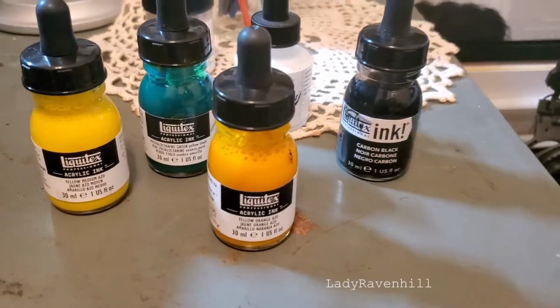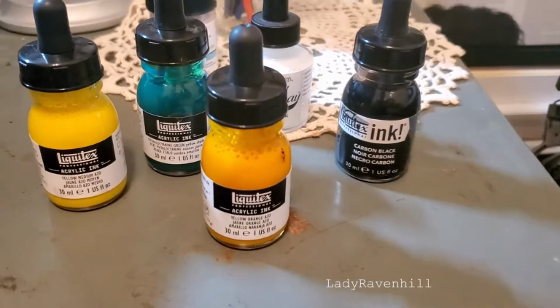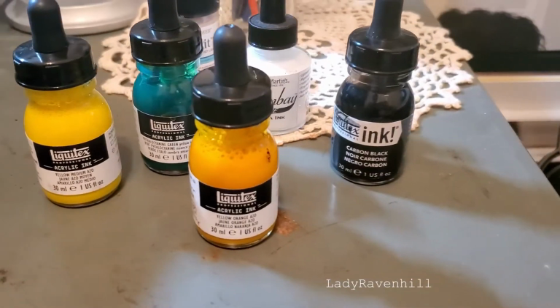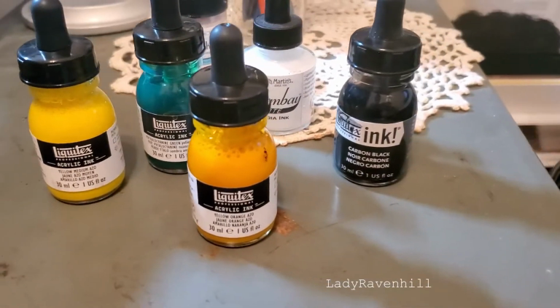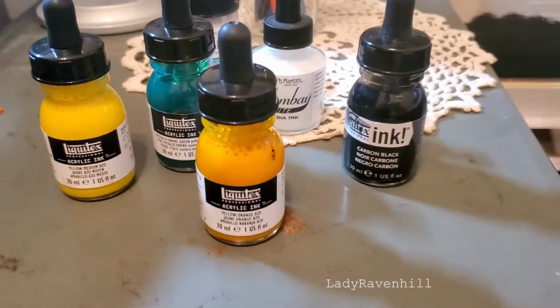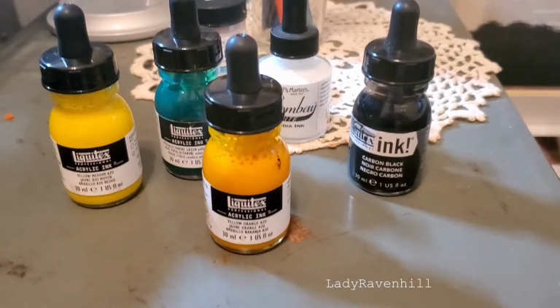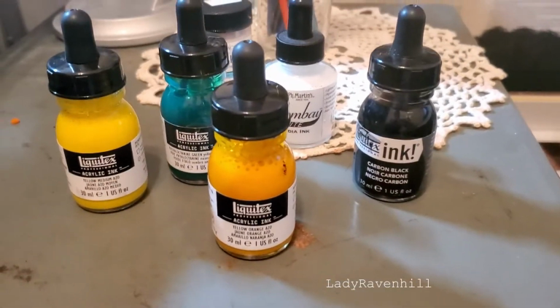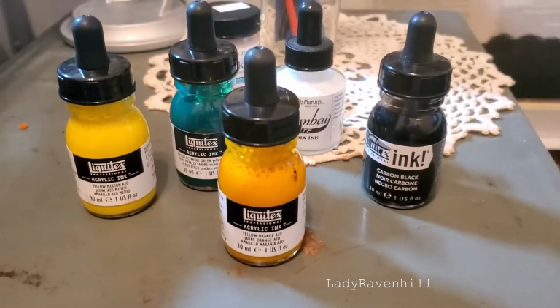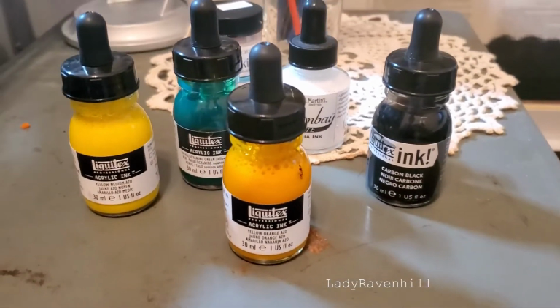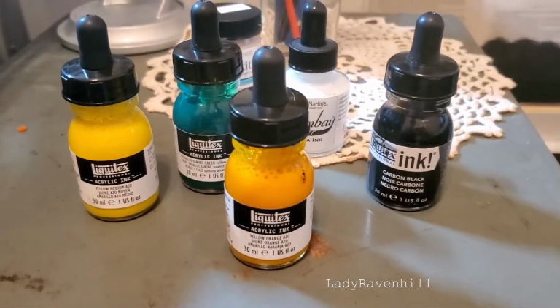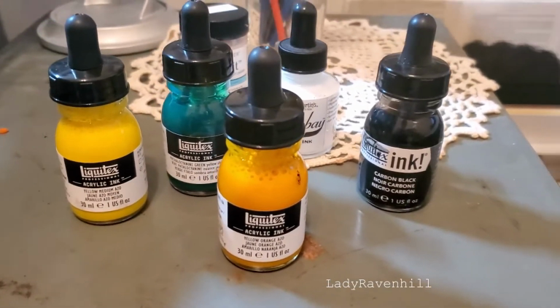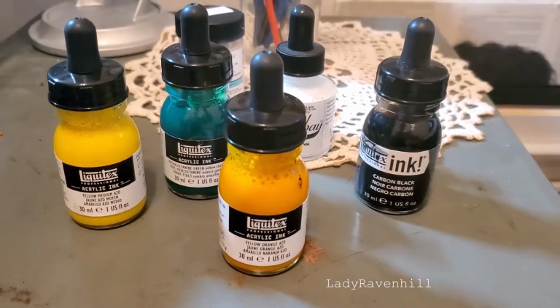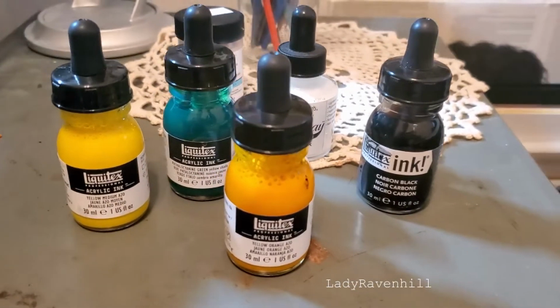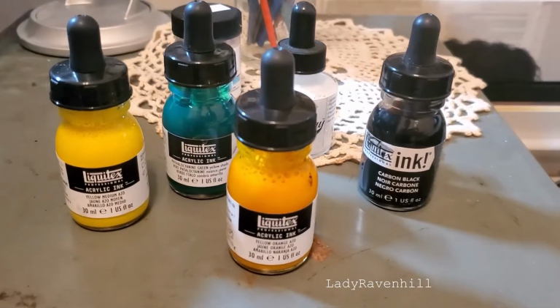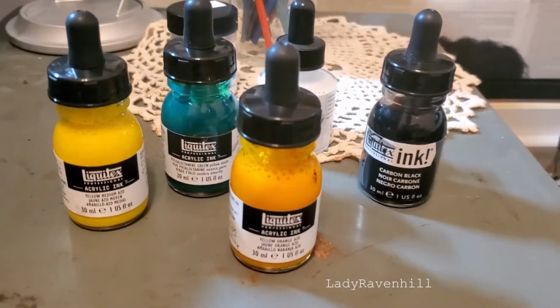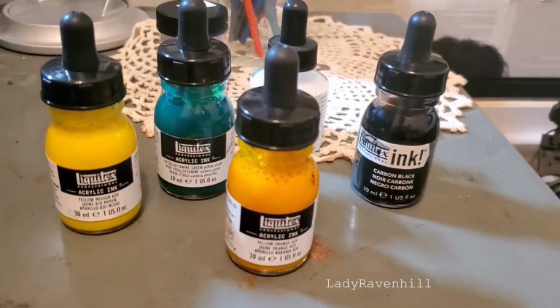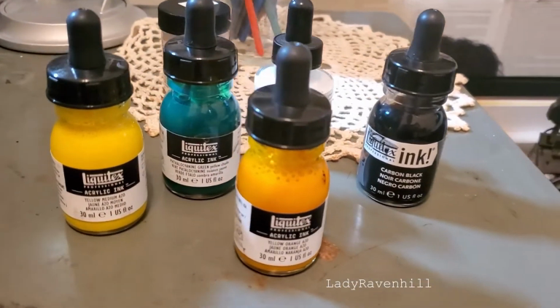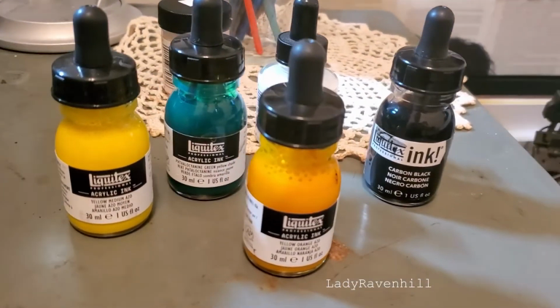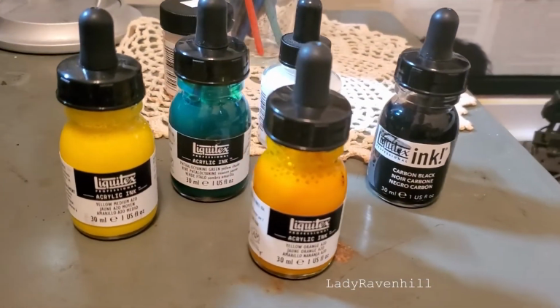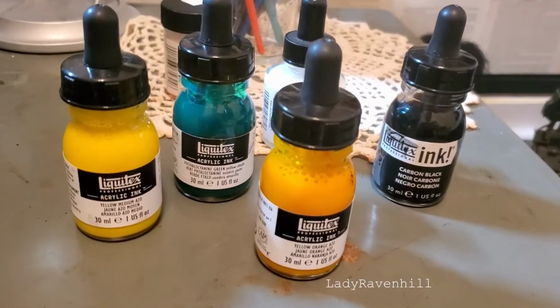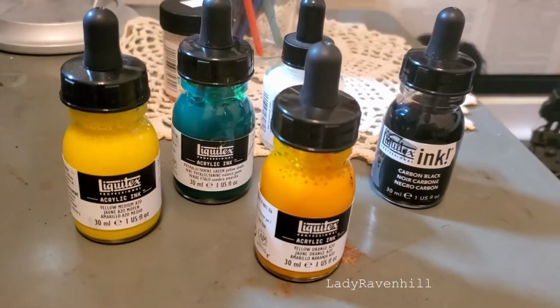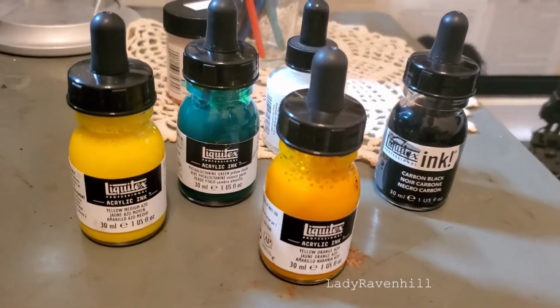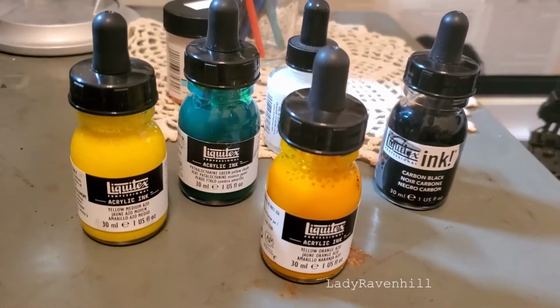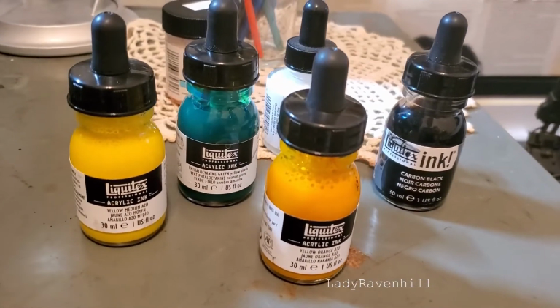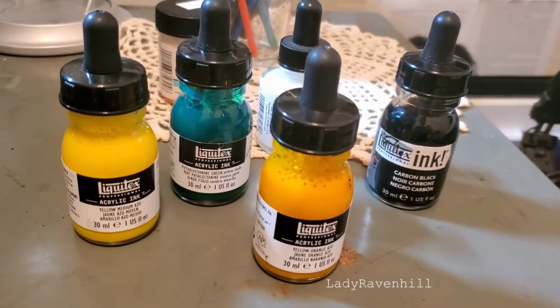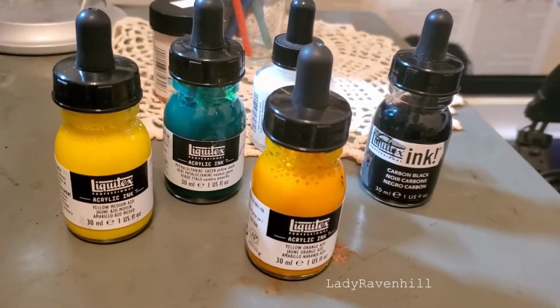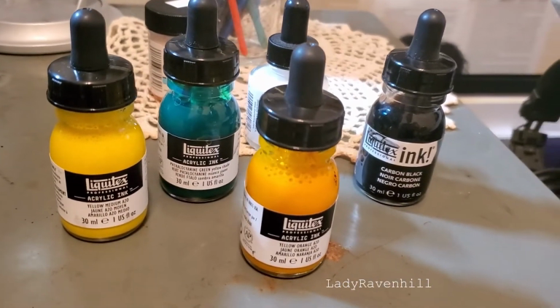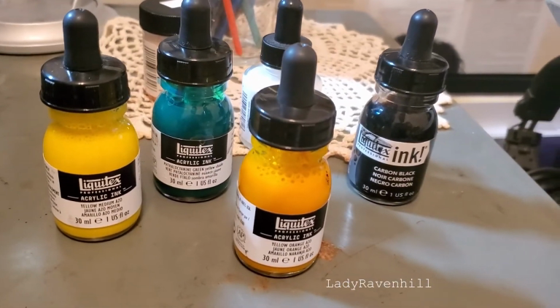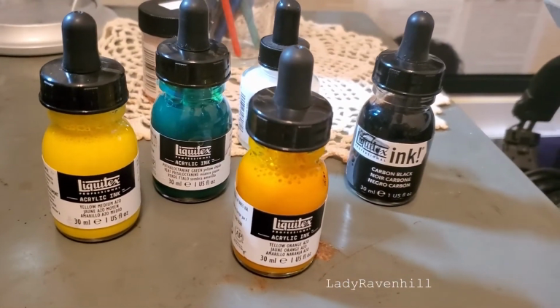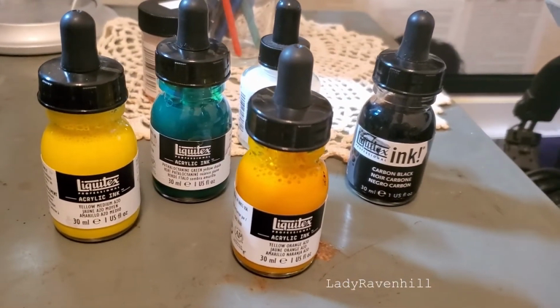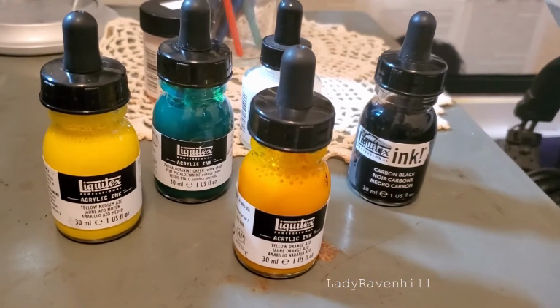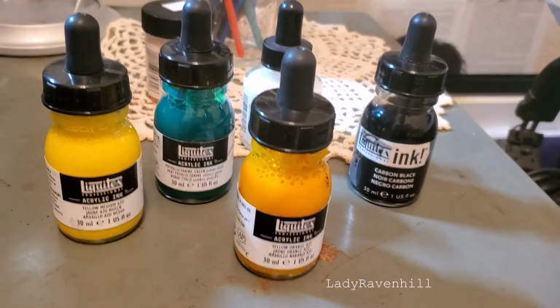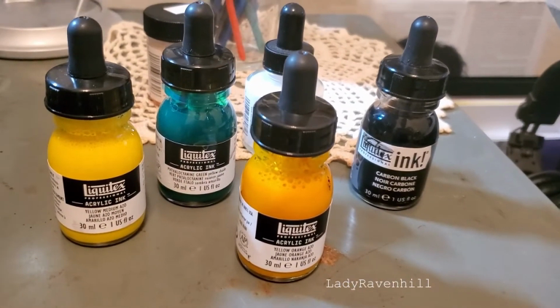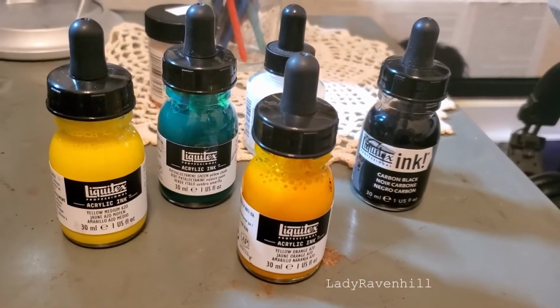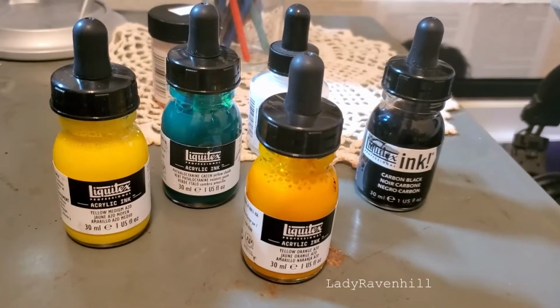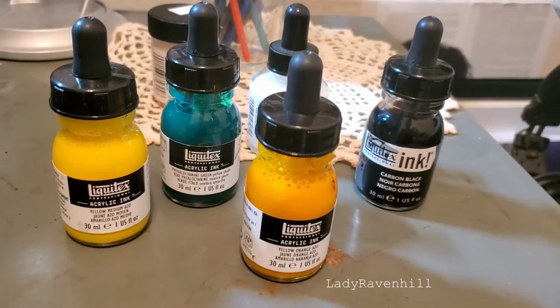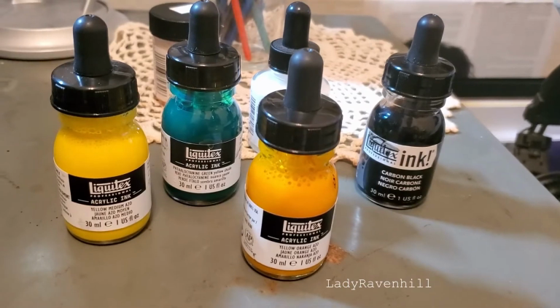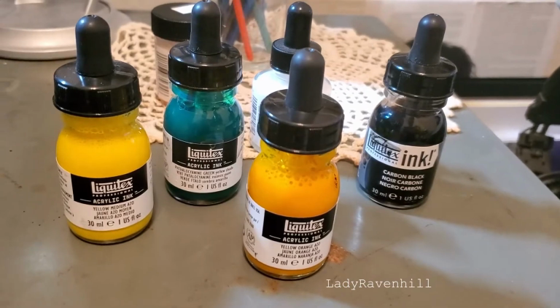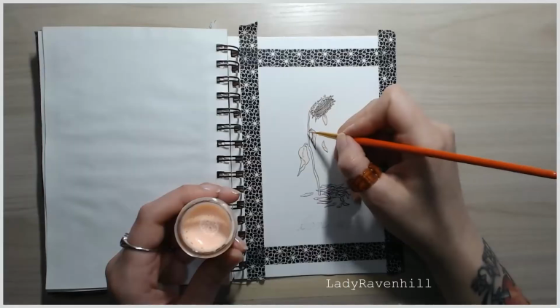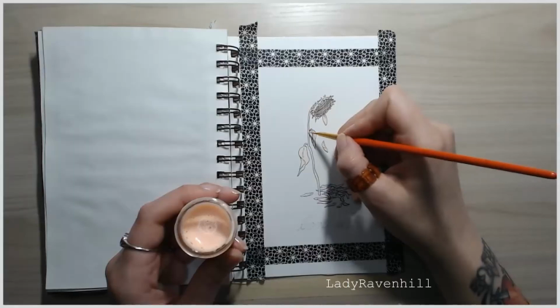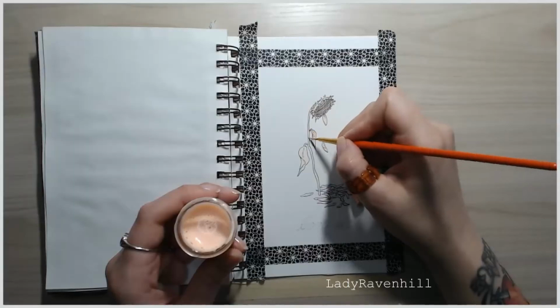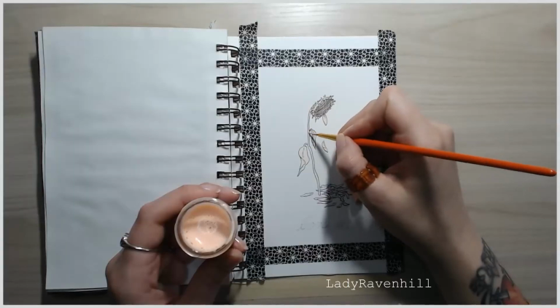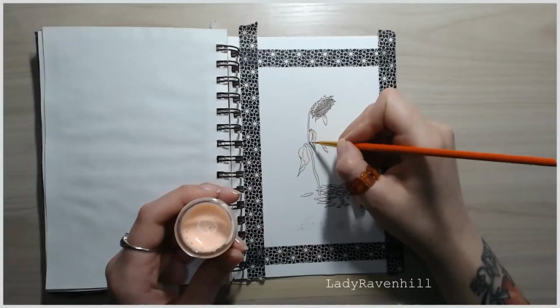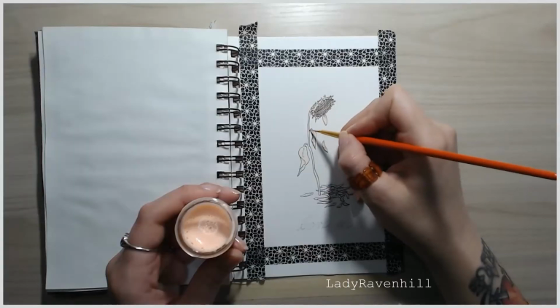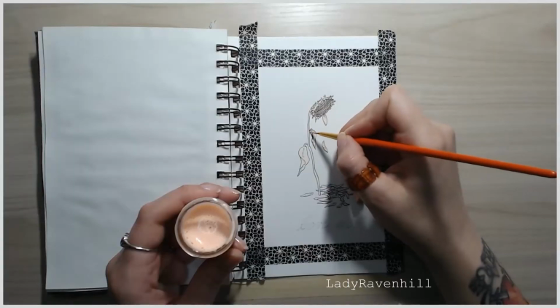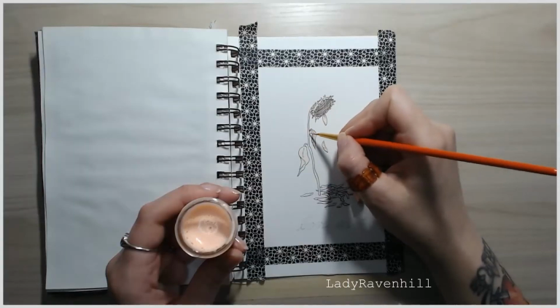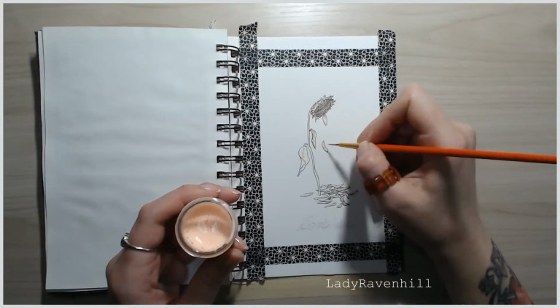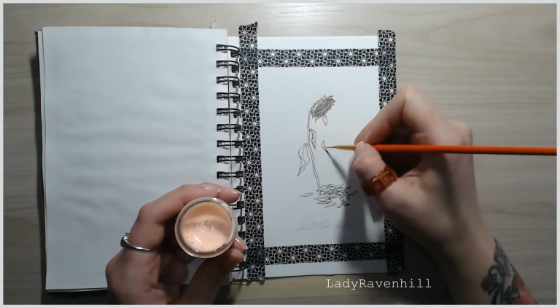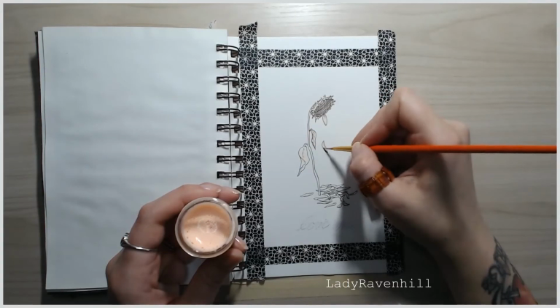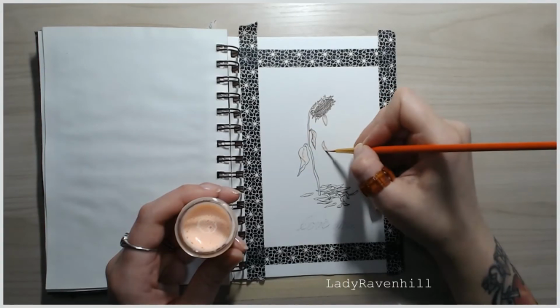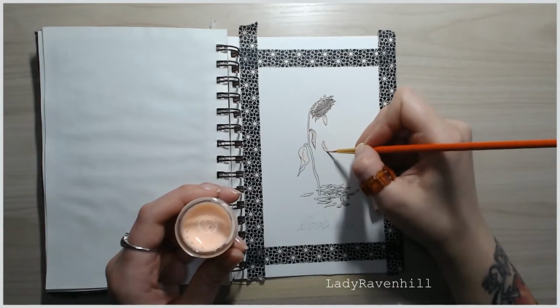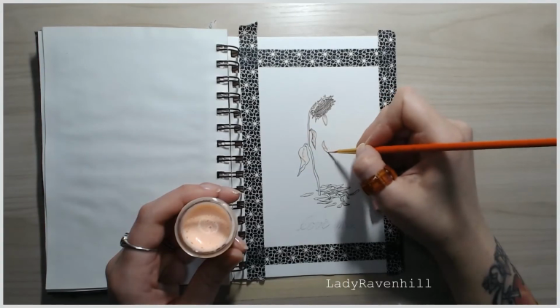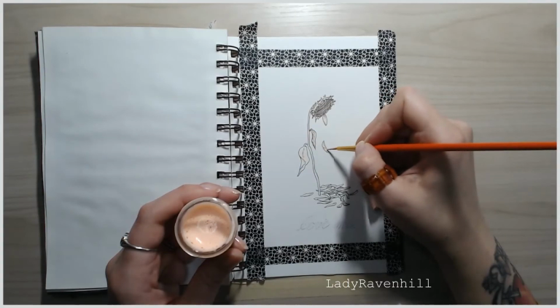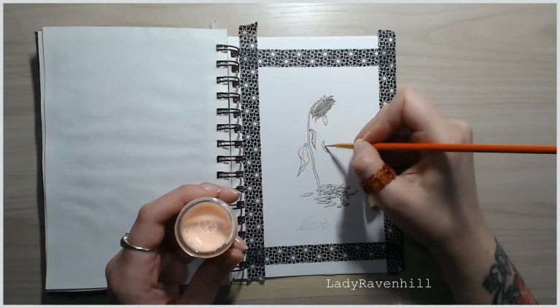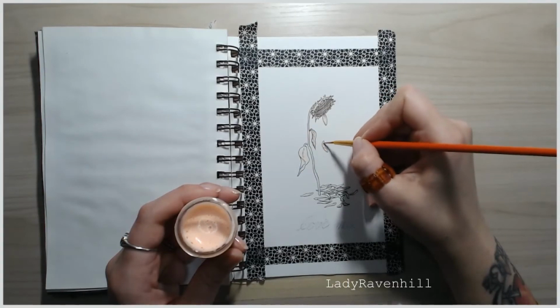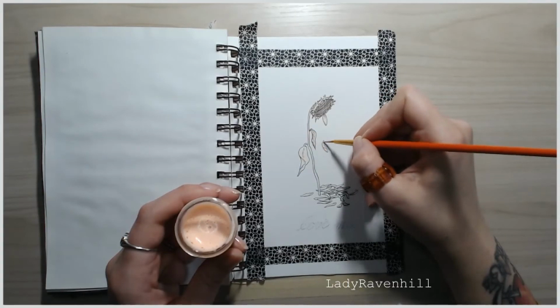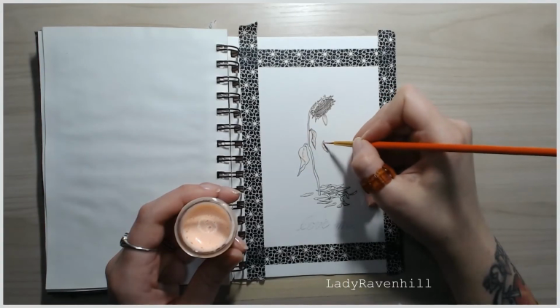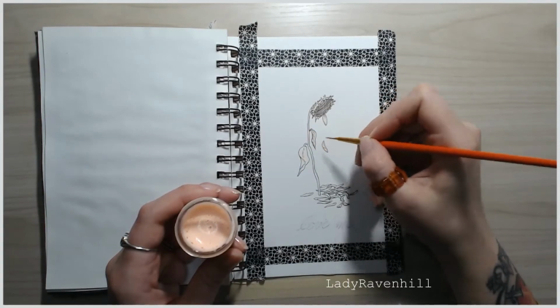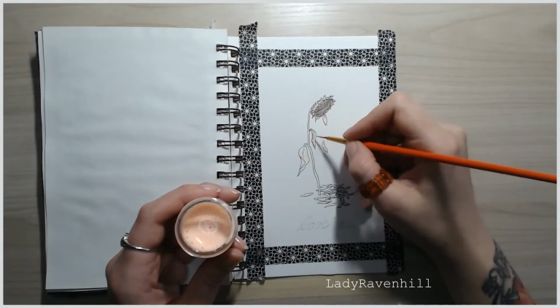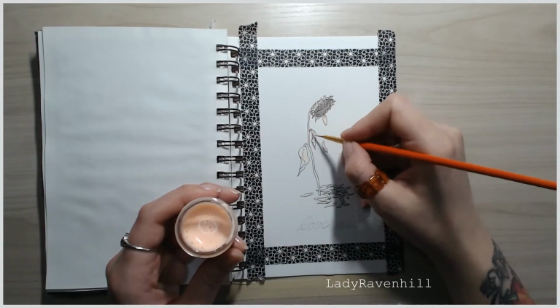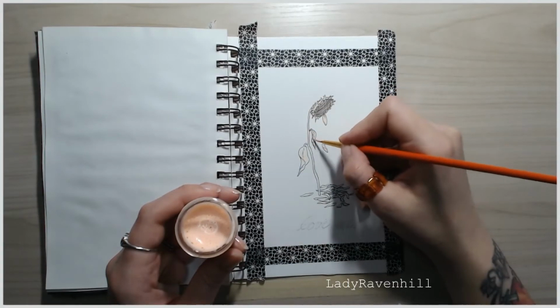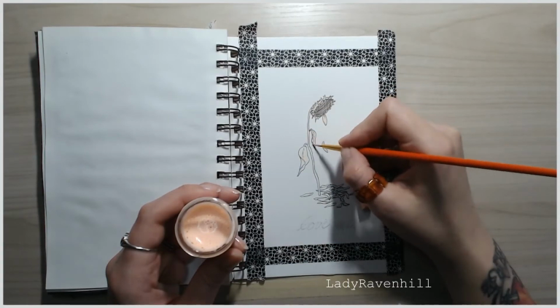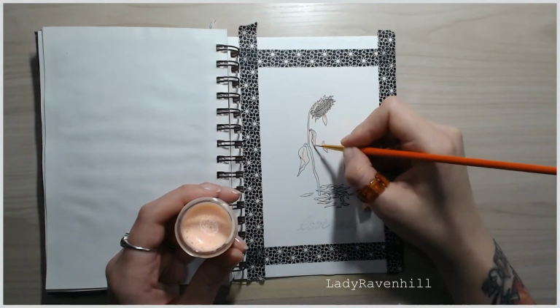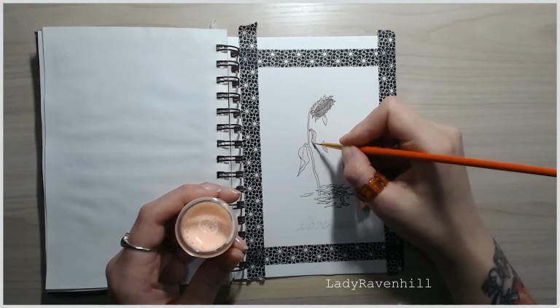These are the colors I'm using for the first drawing — the sunflower with the falling petals.